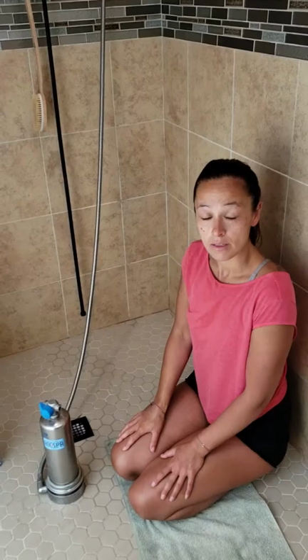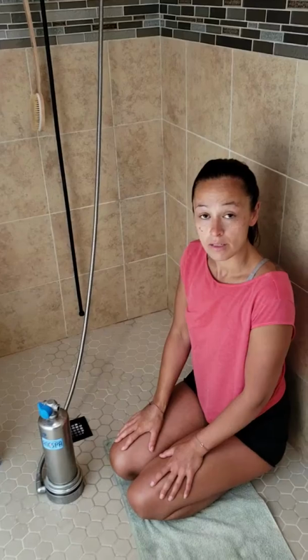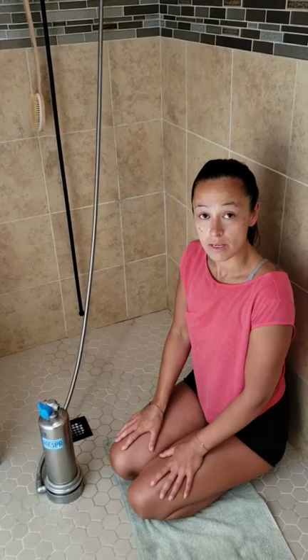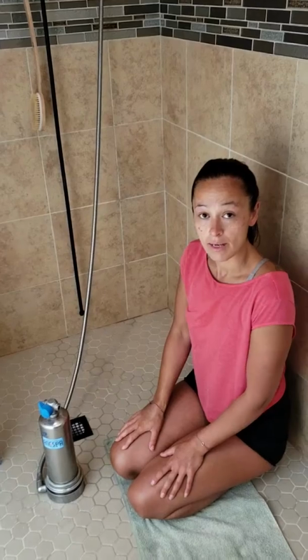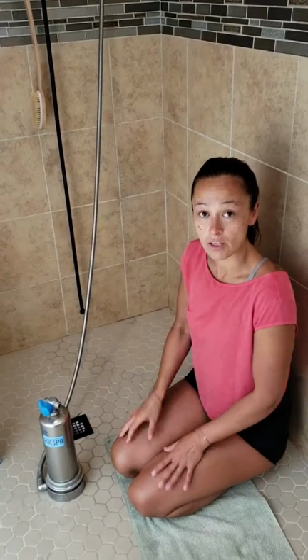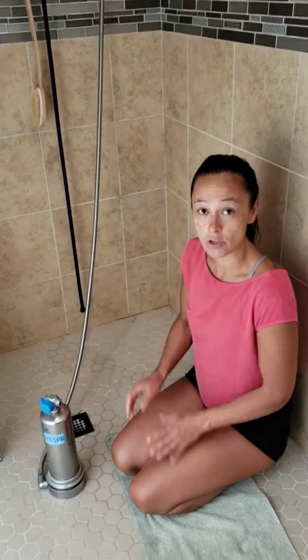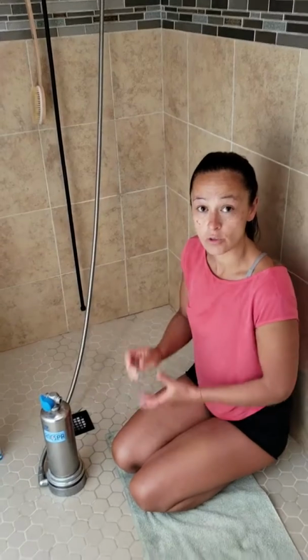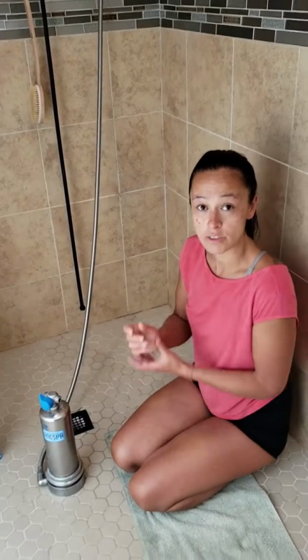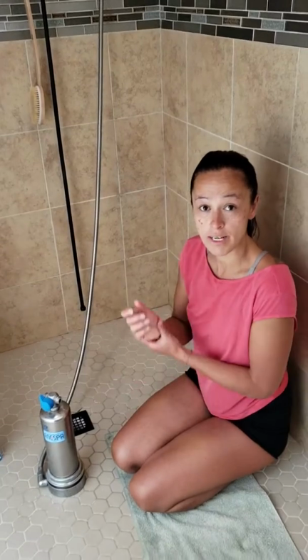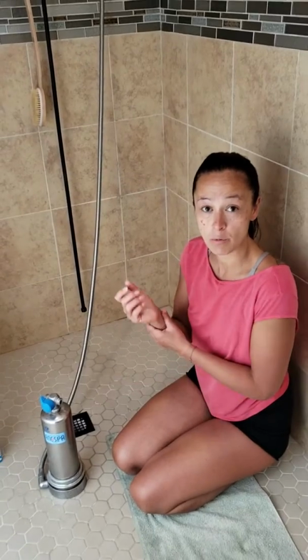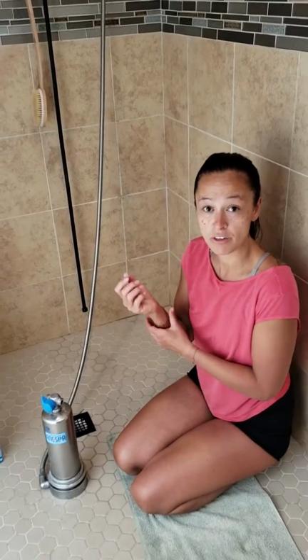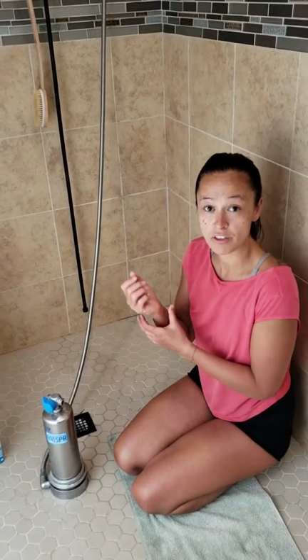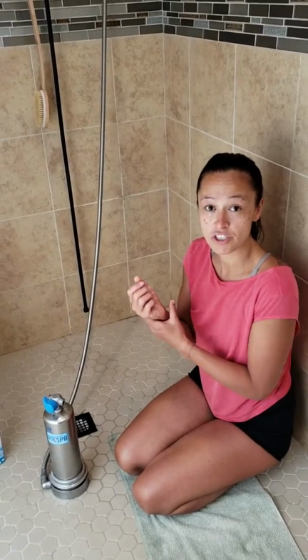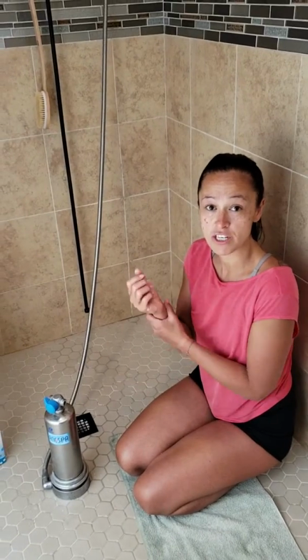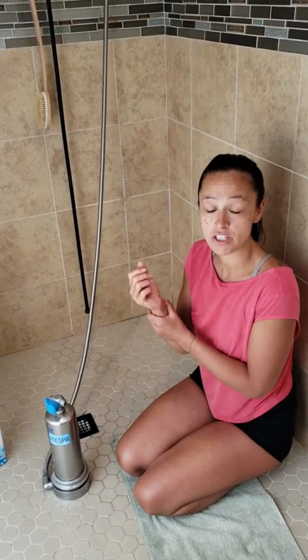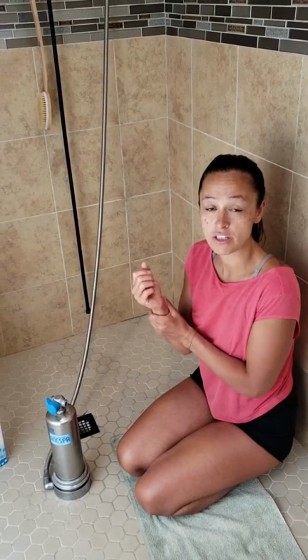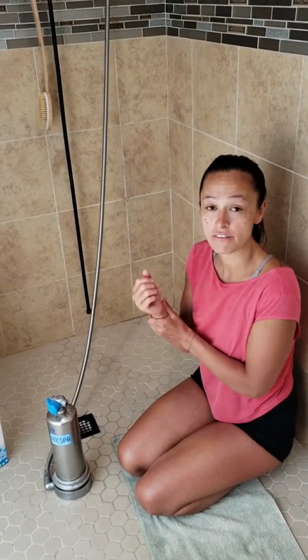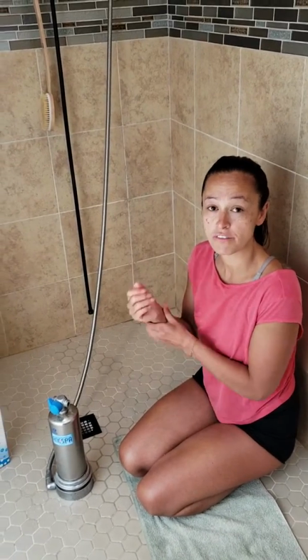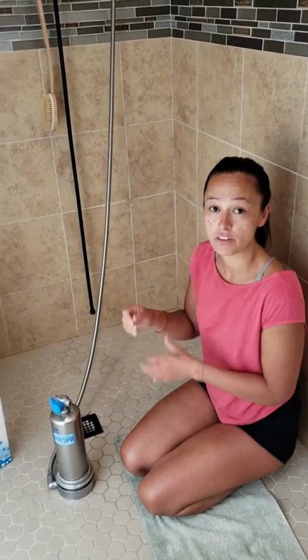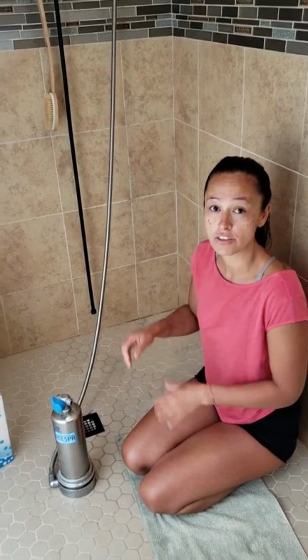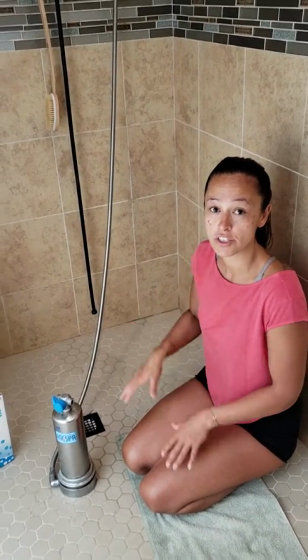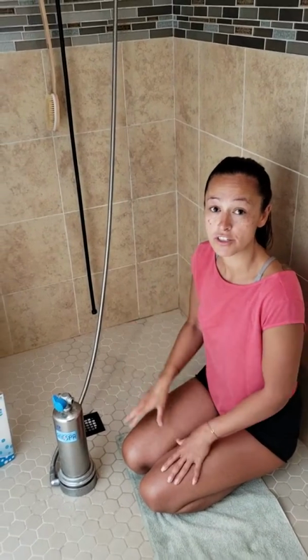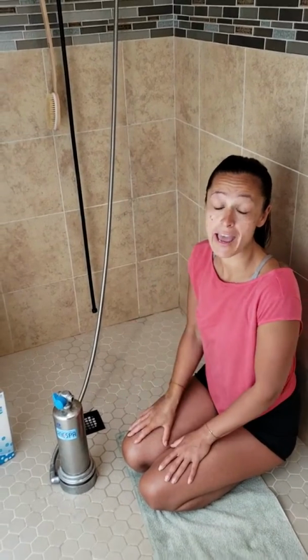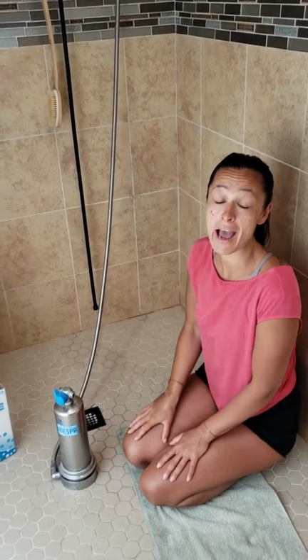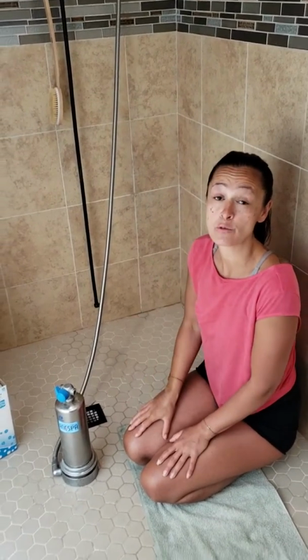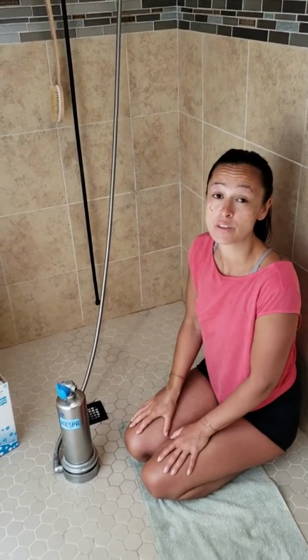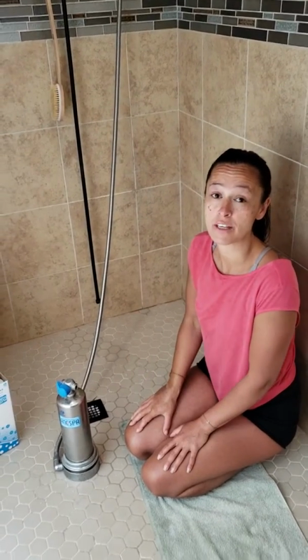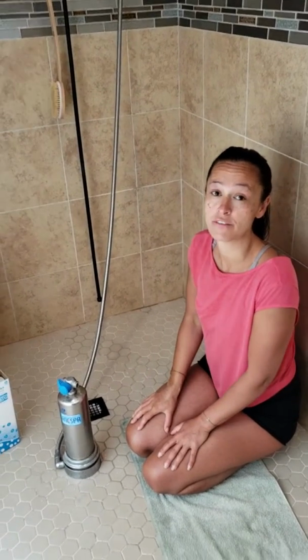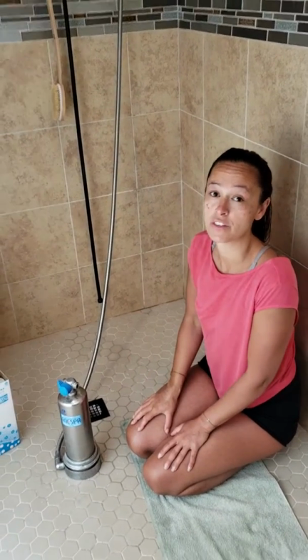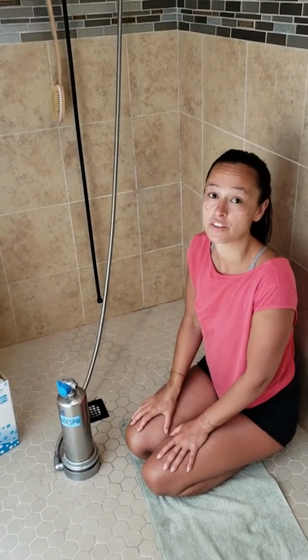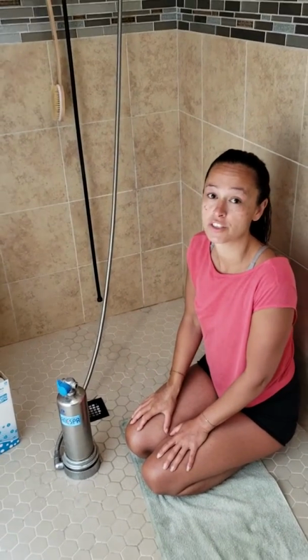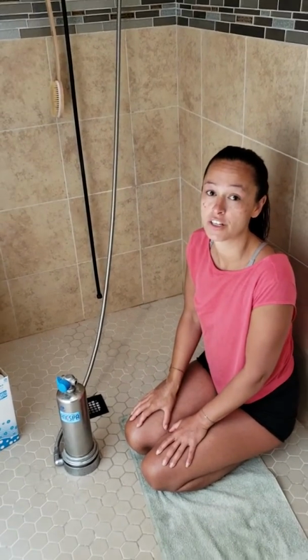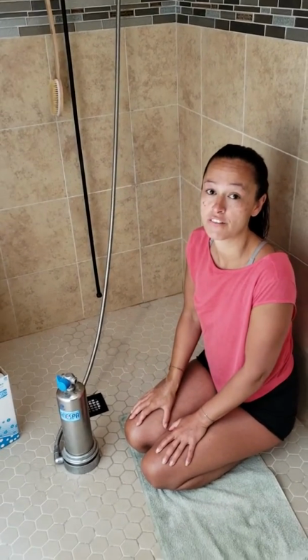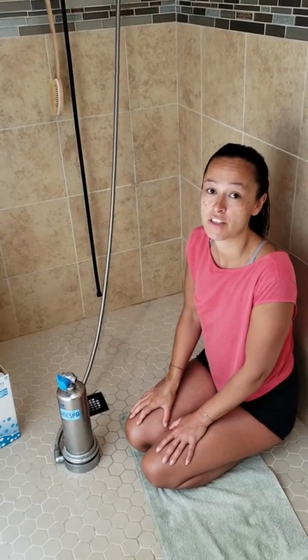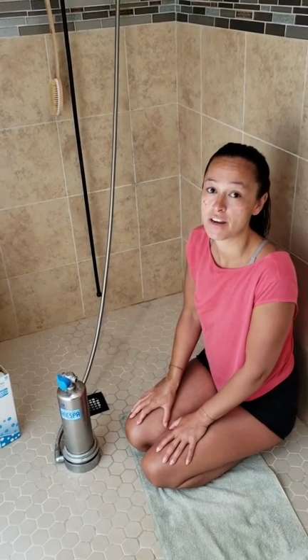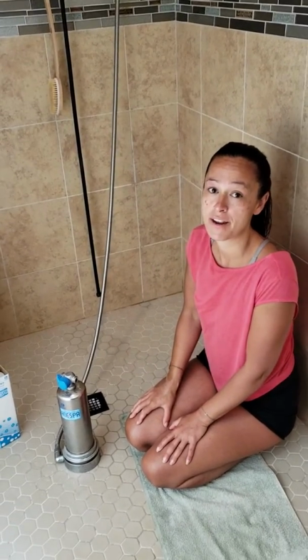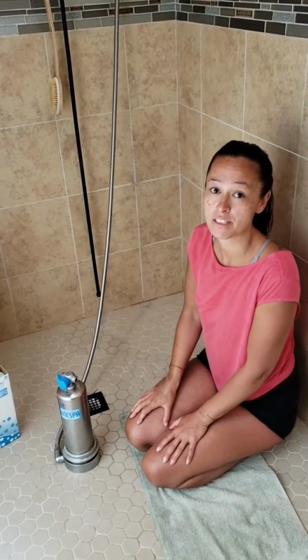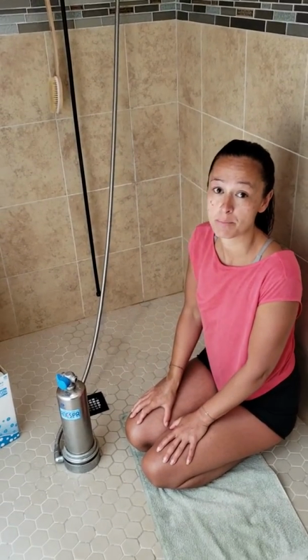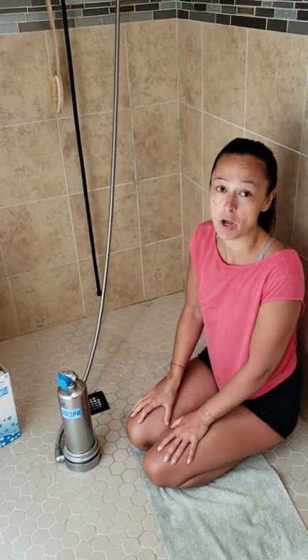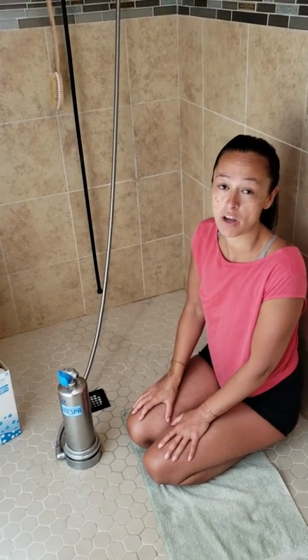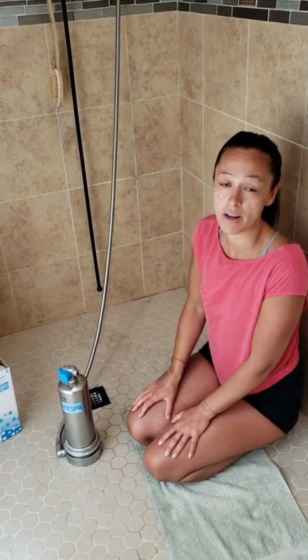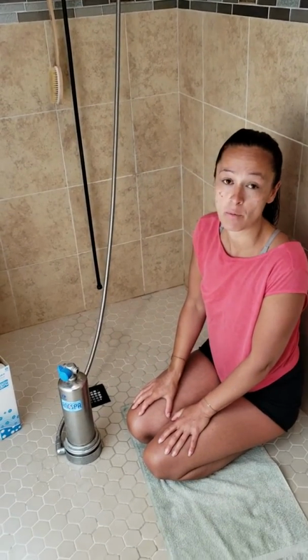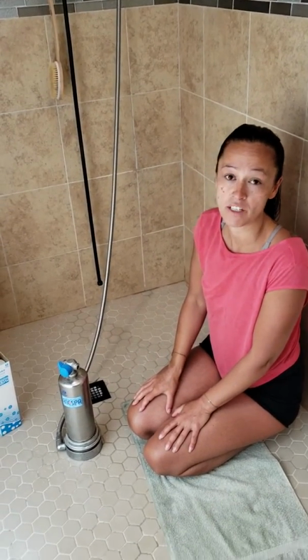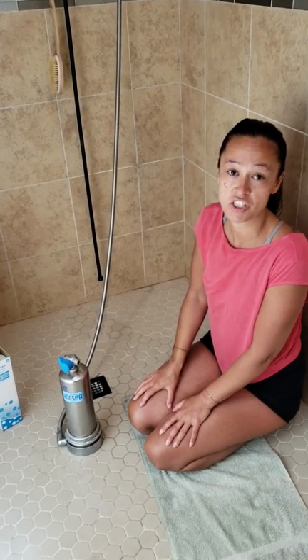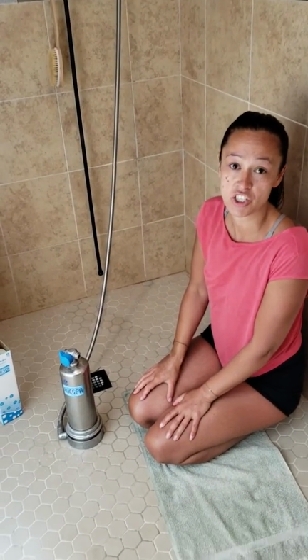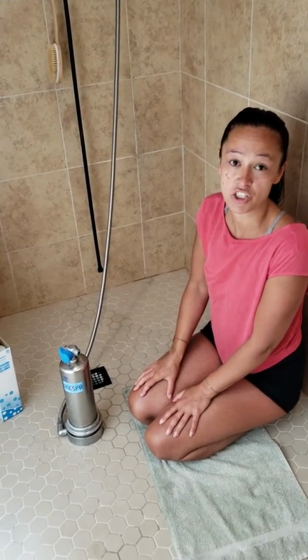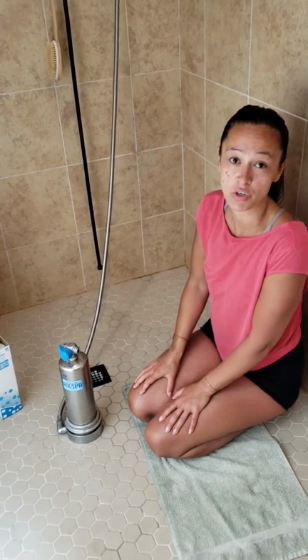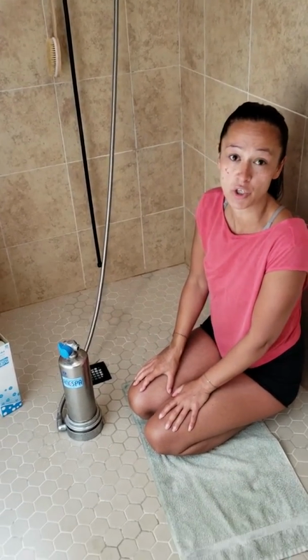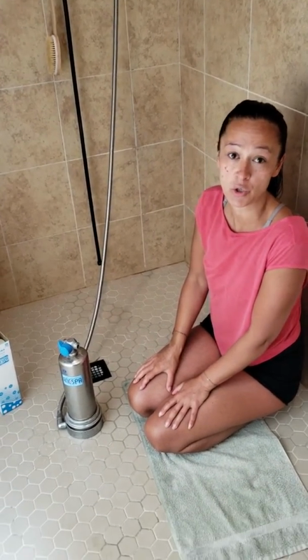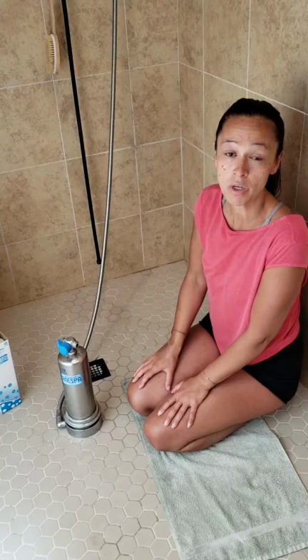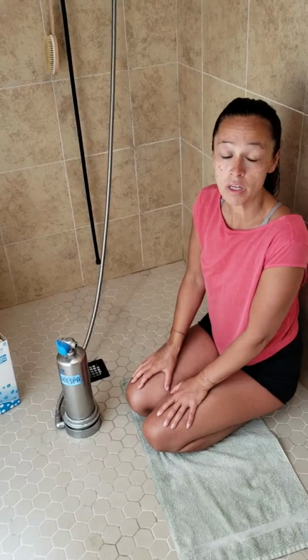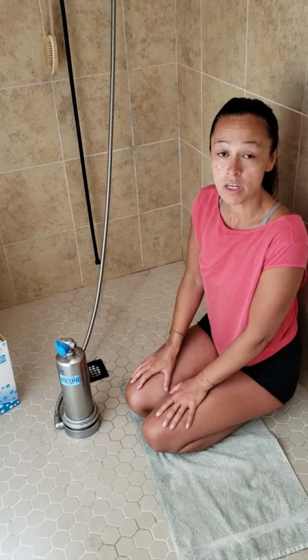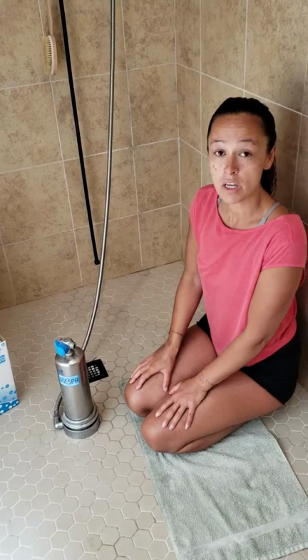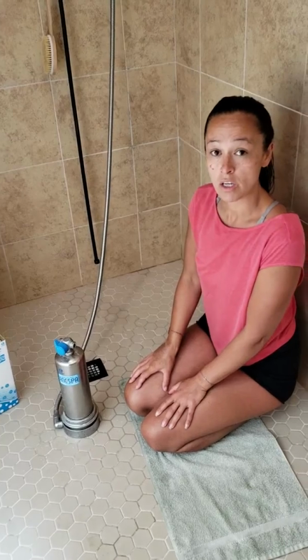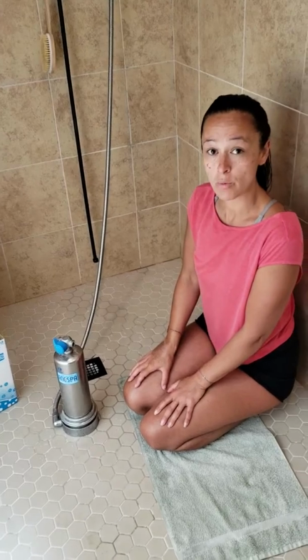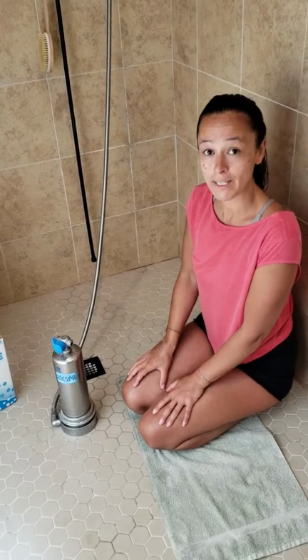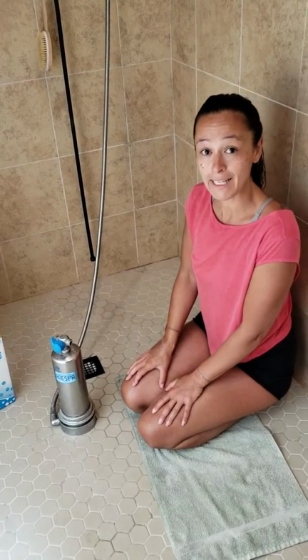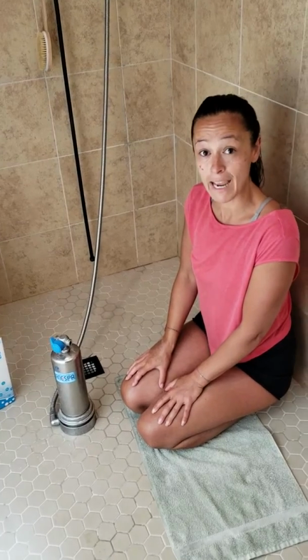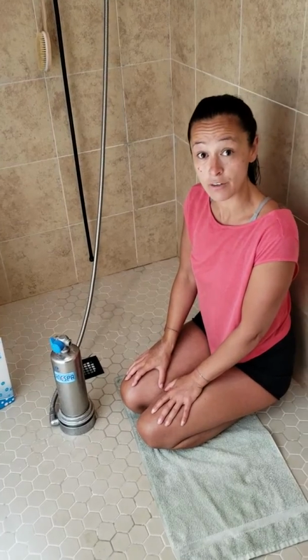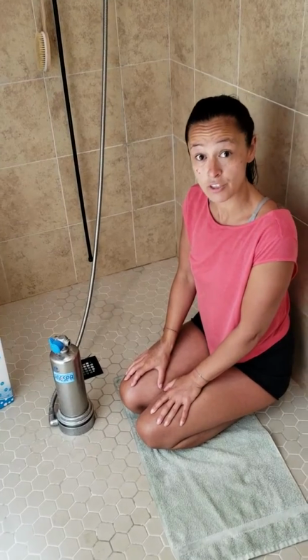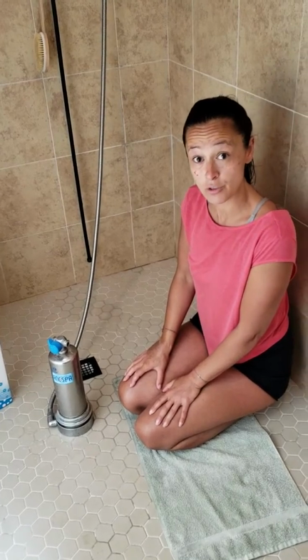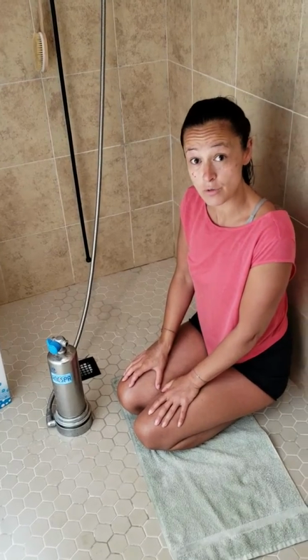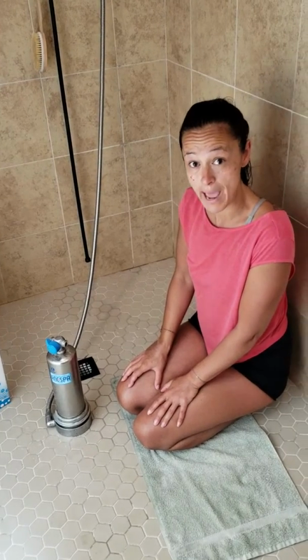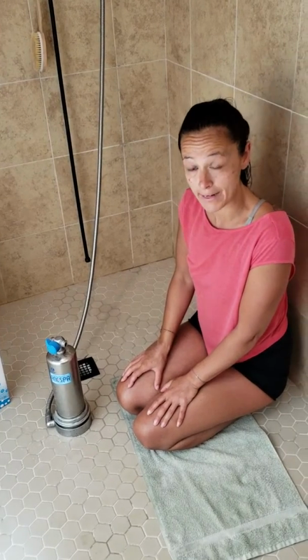Hello, today we're here changing the filter, the outside filter of the Nespa, and I wanted to show you quickly how to do that.